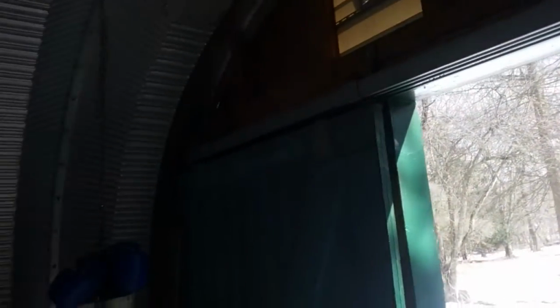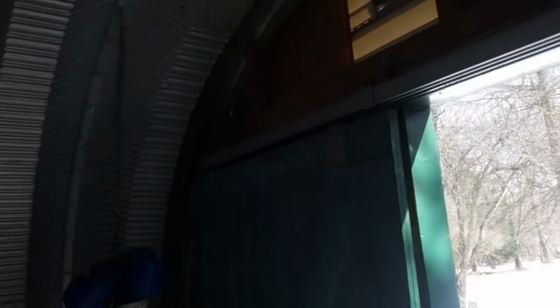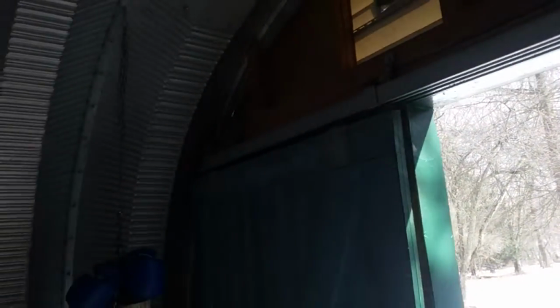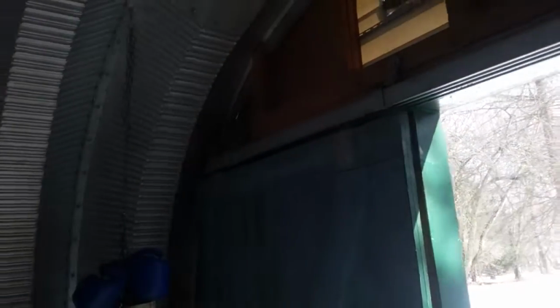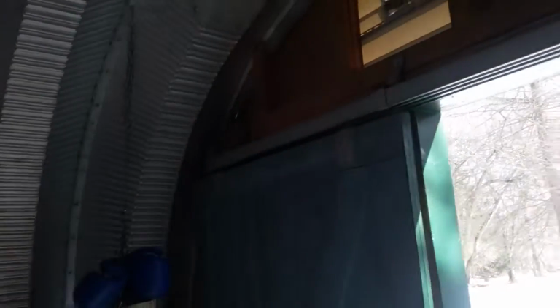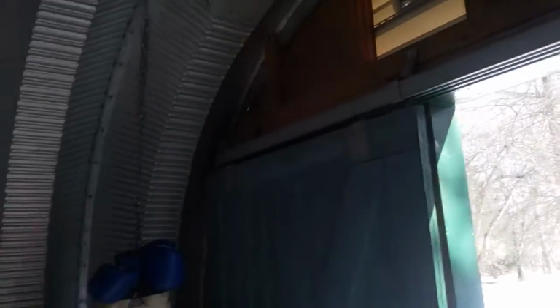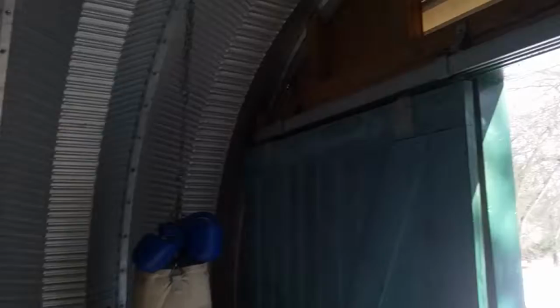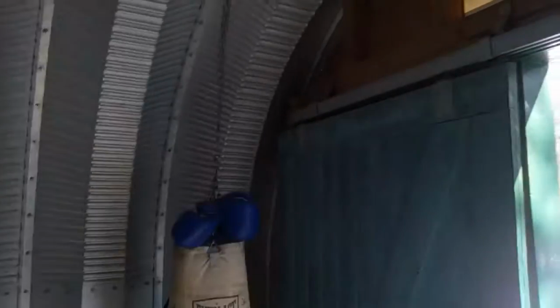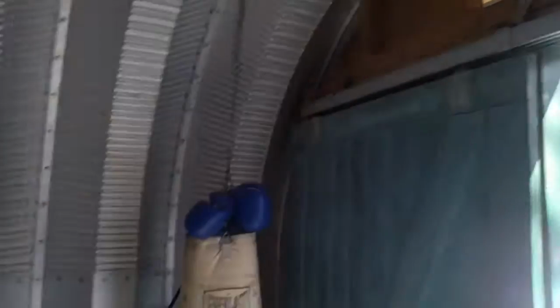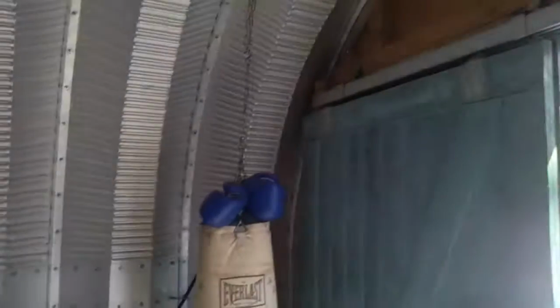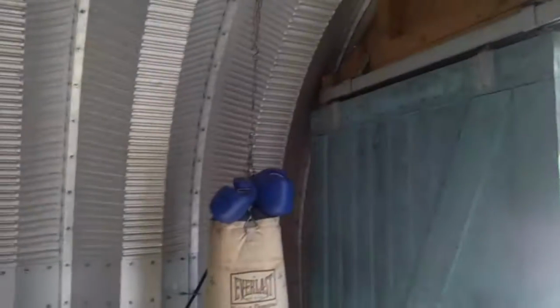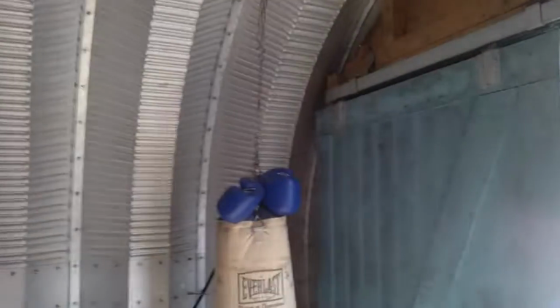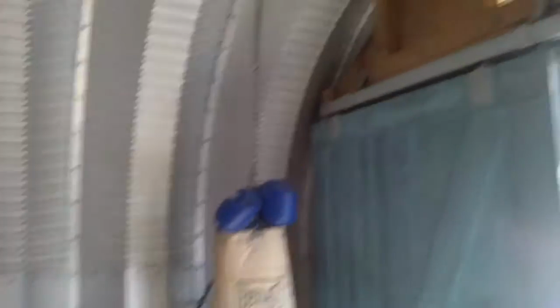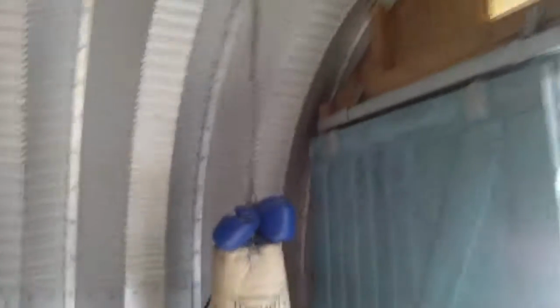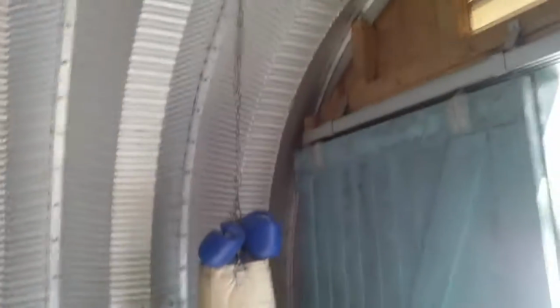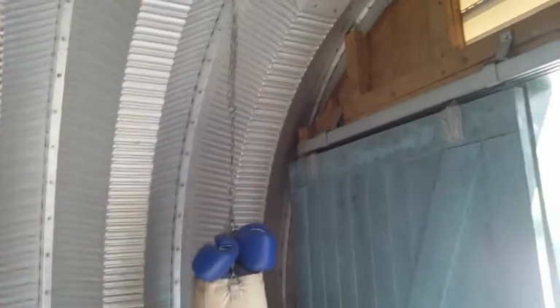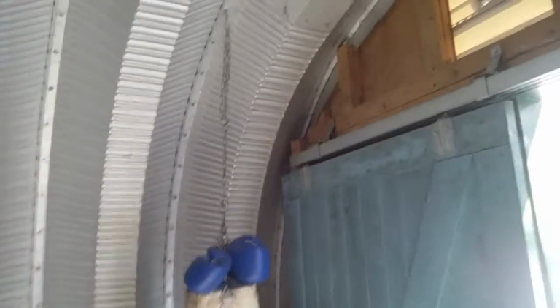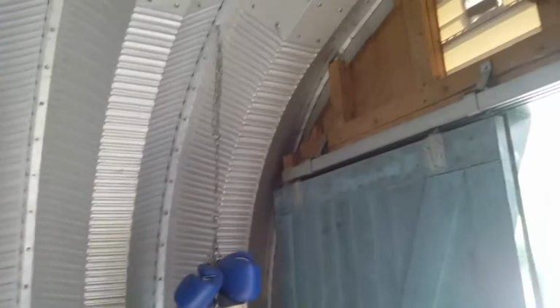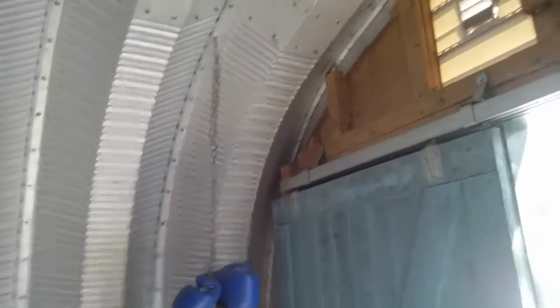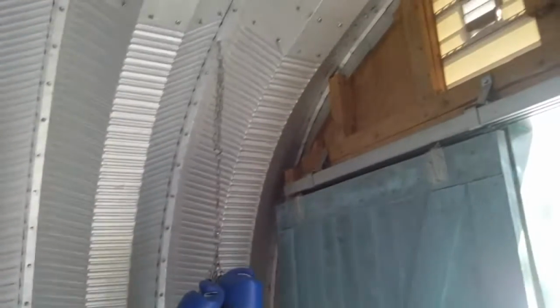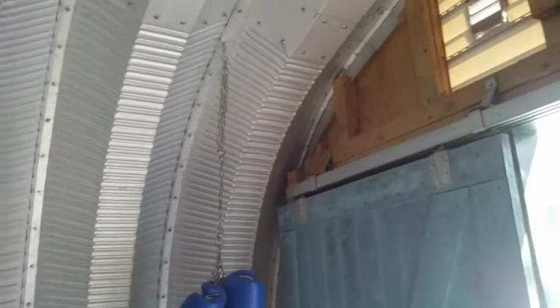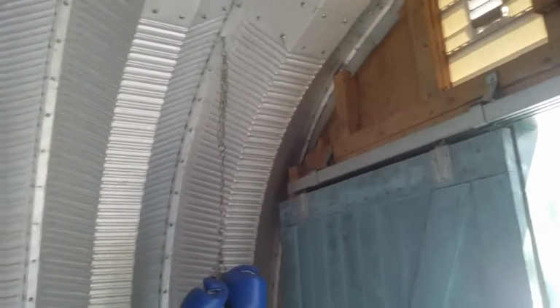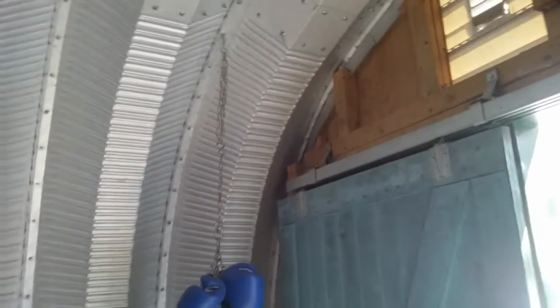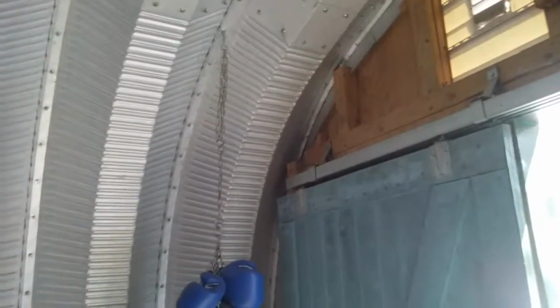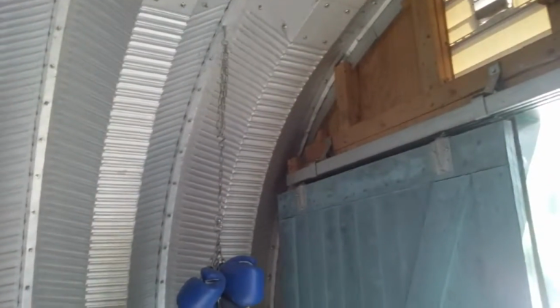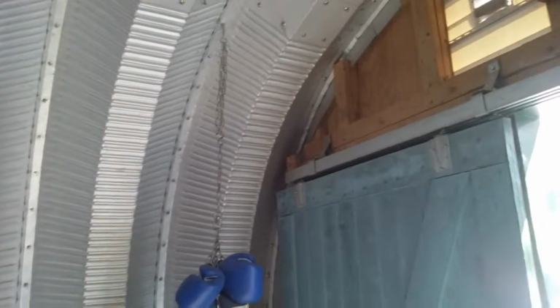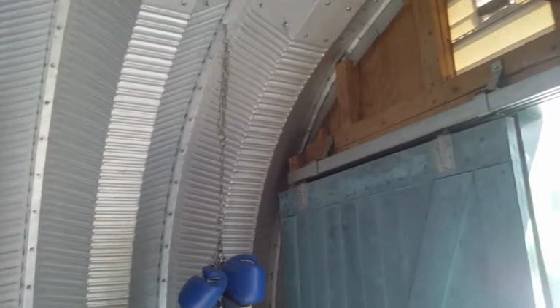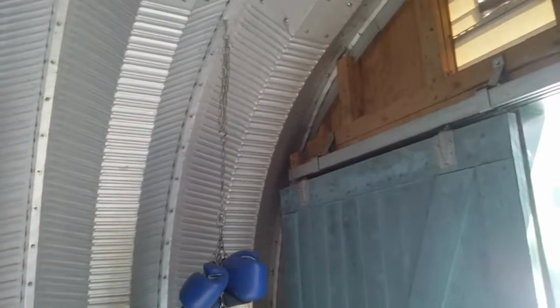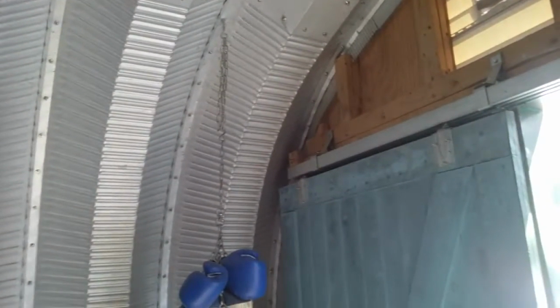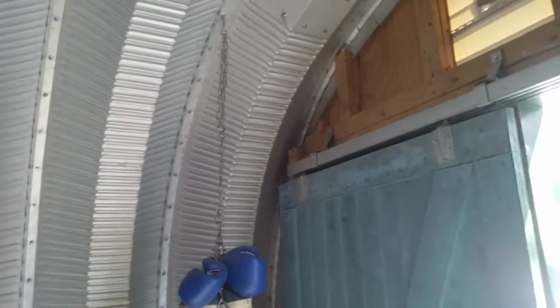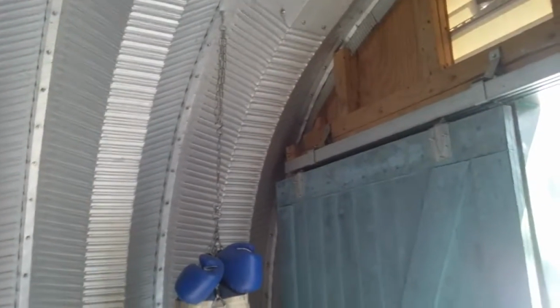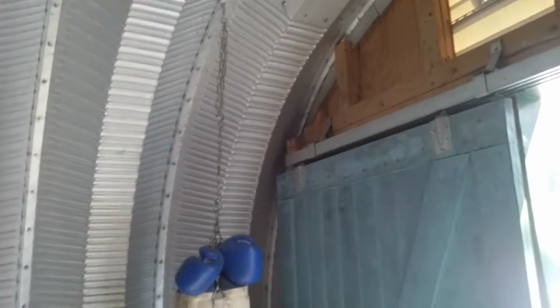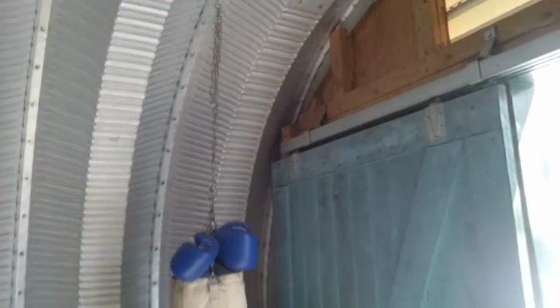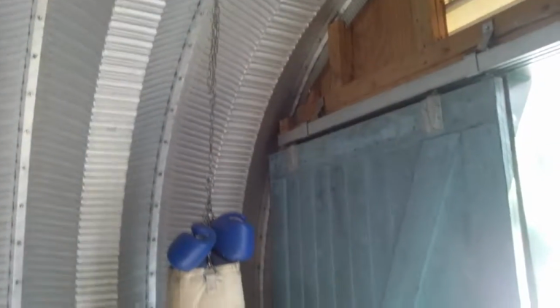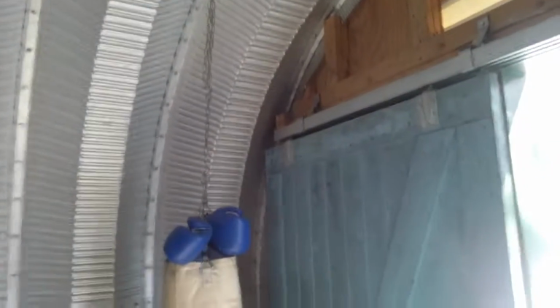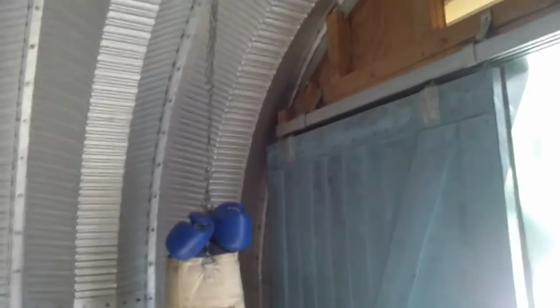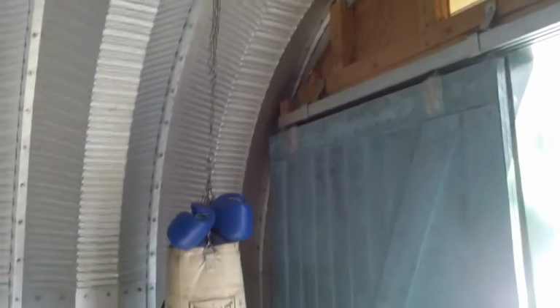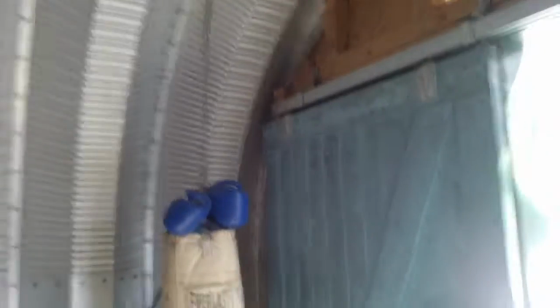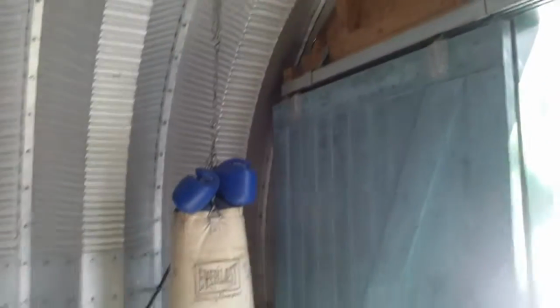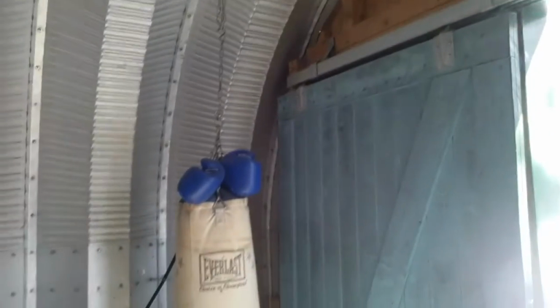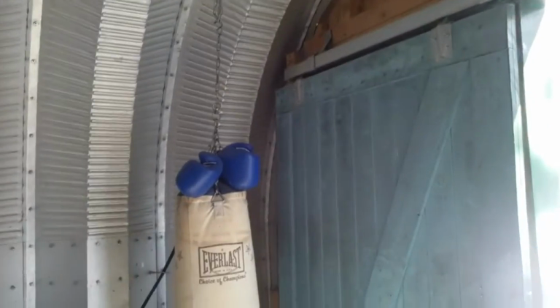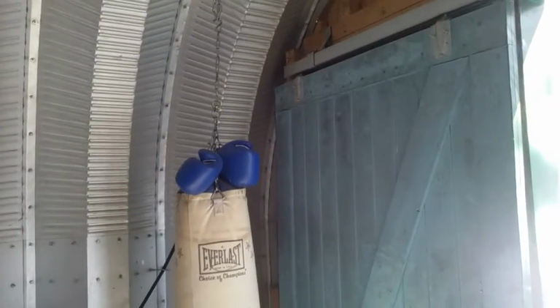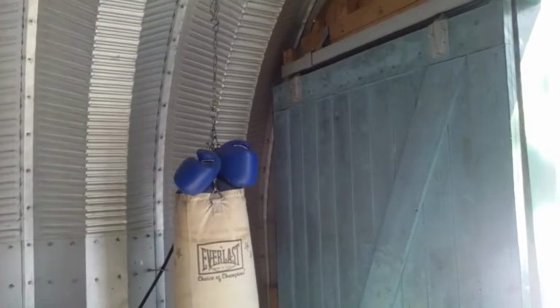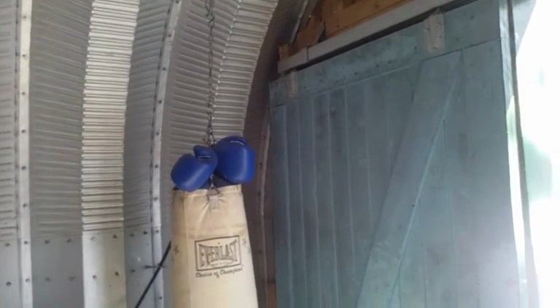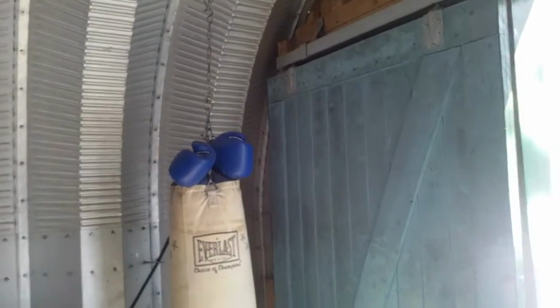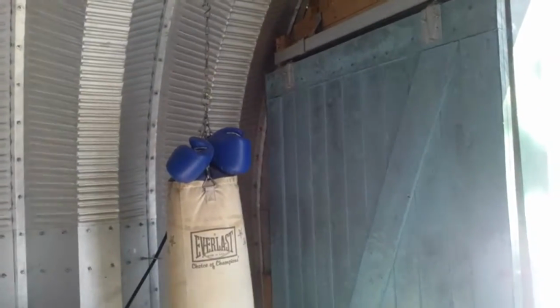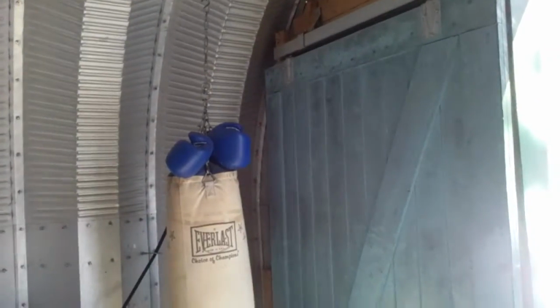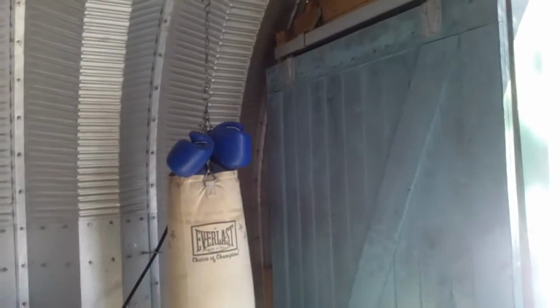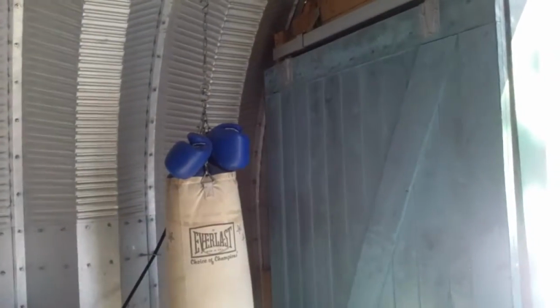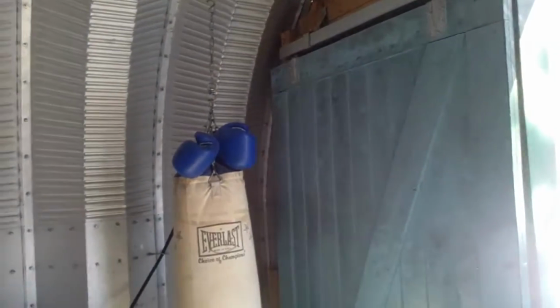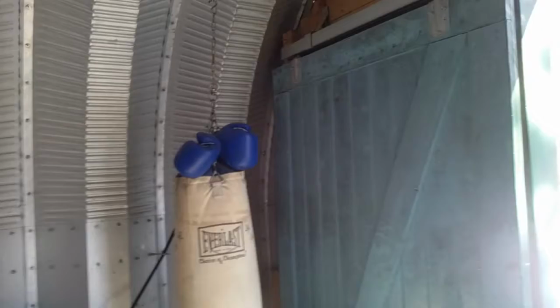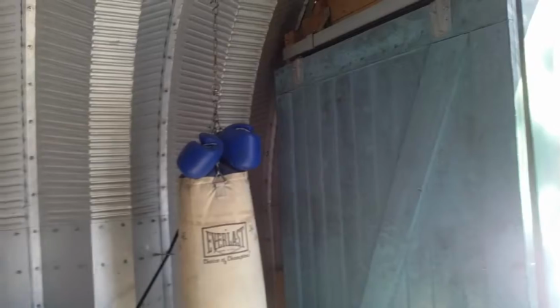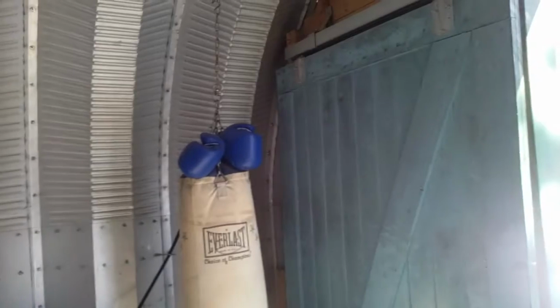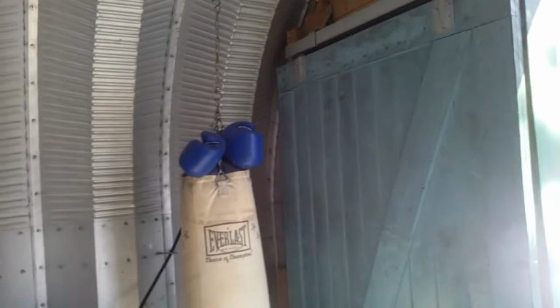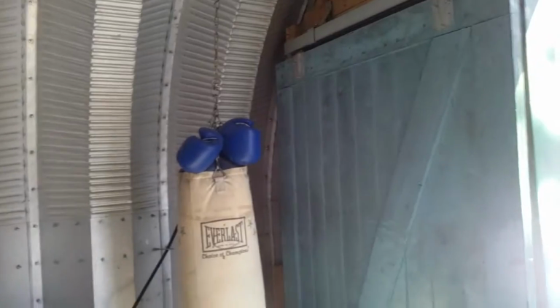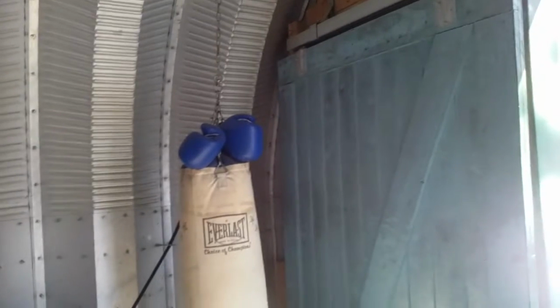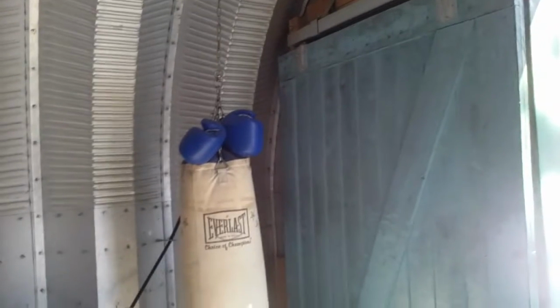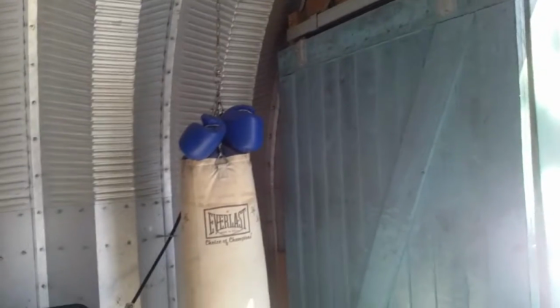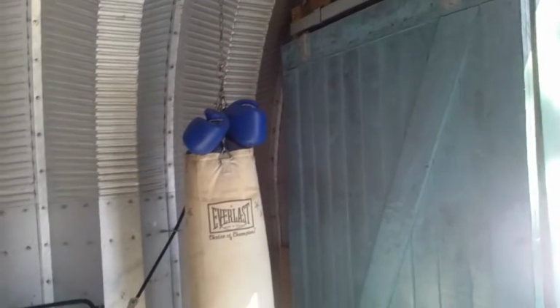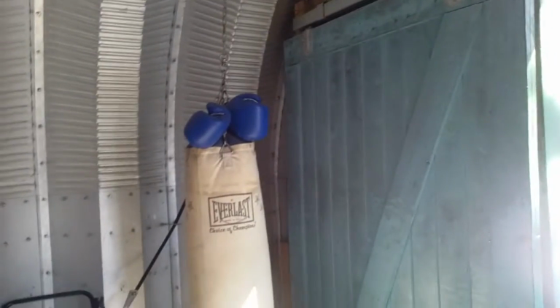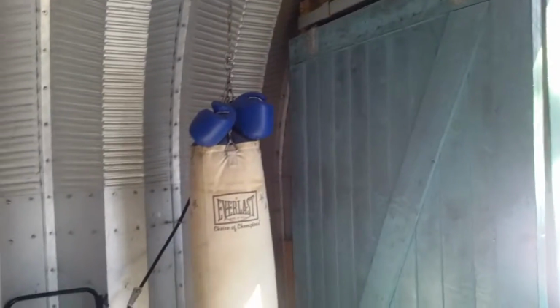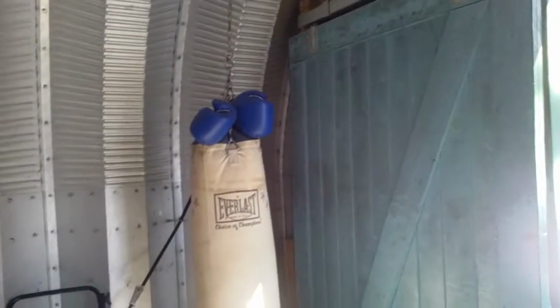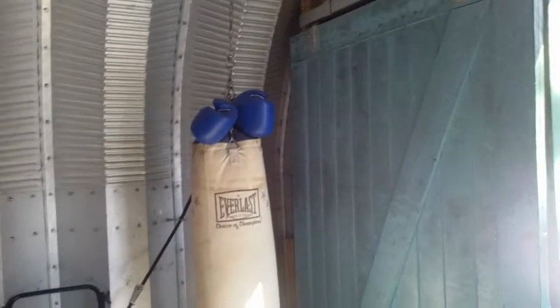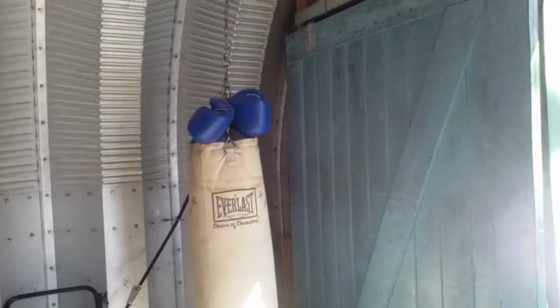I hung up a punching bag. Obviously I'm pretty lazy, so I don't really use it.